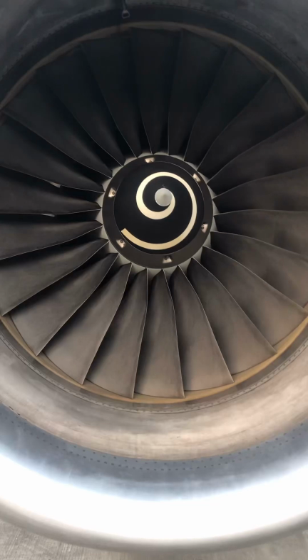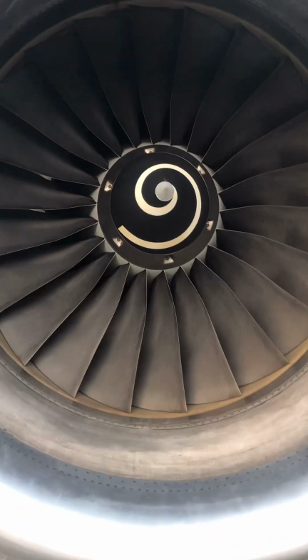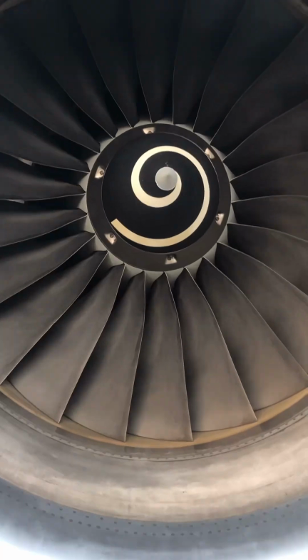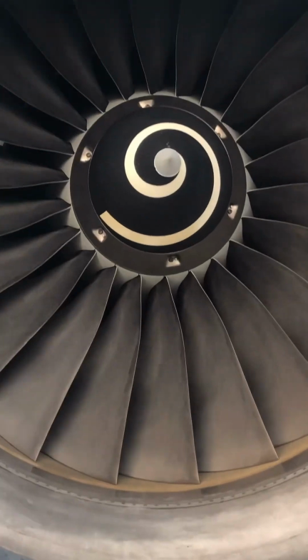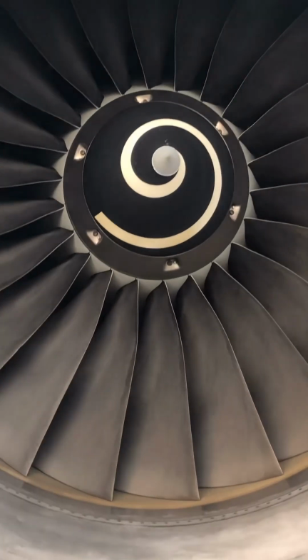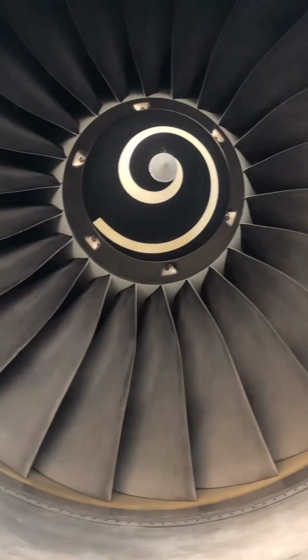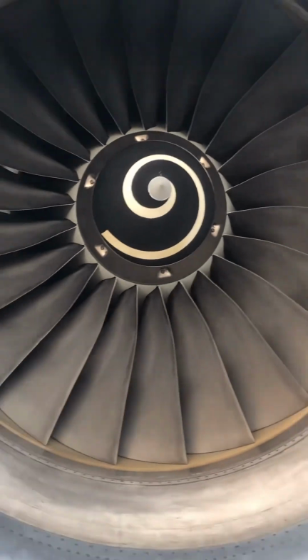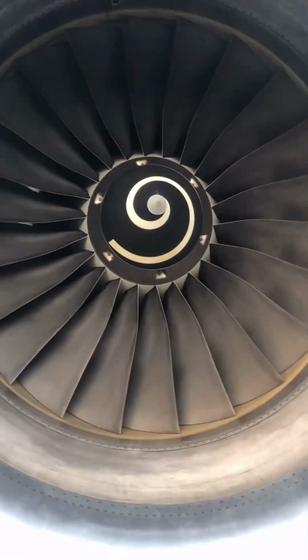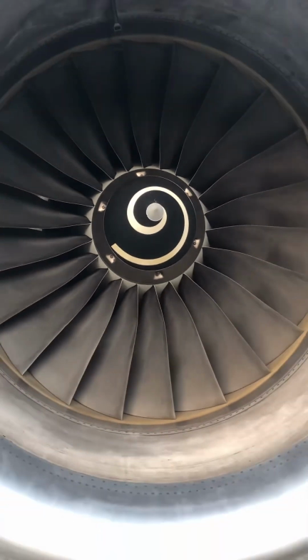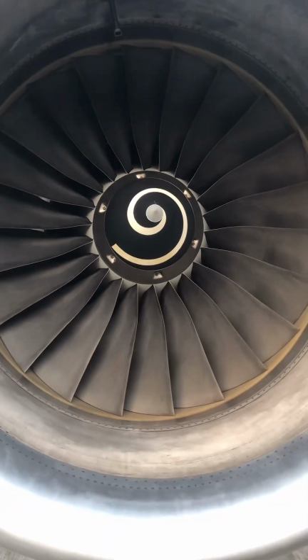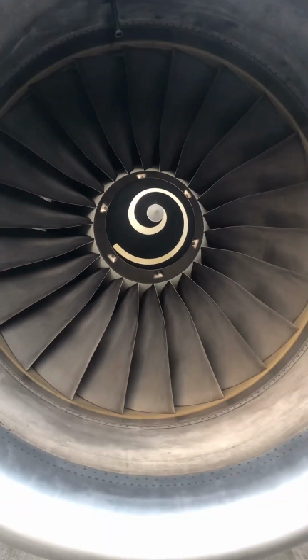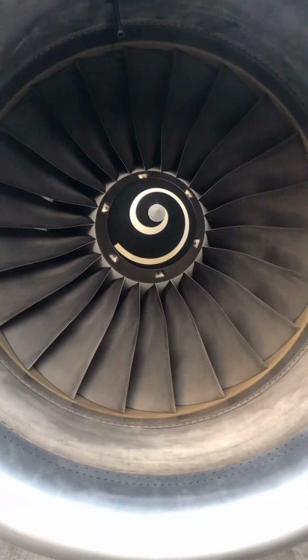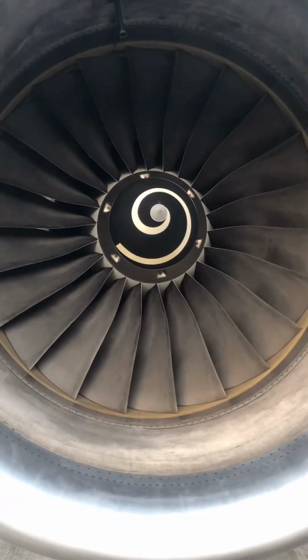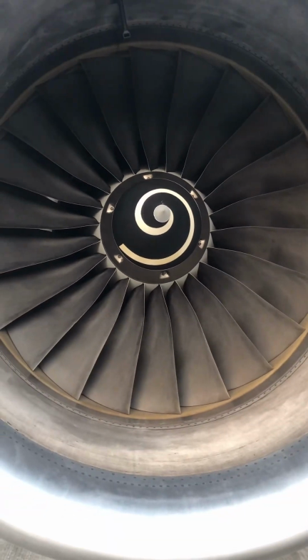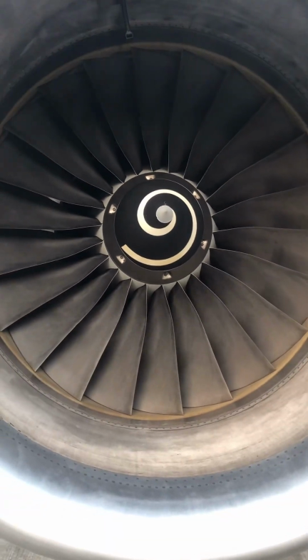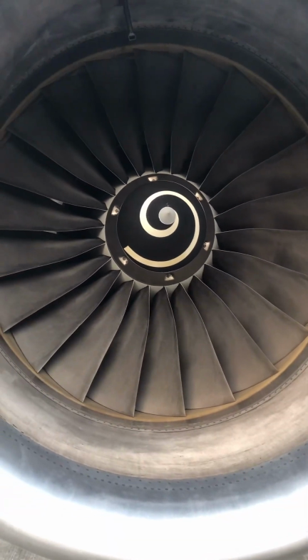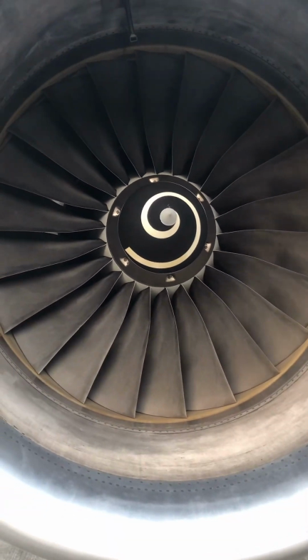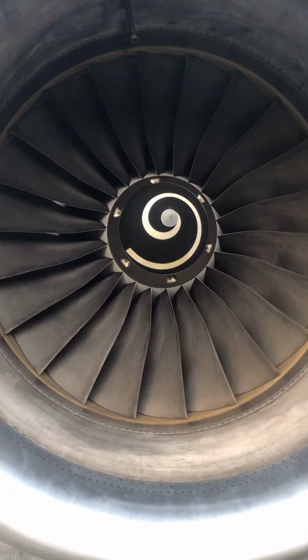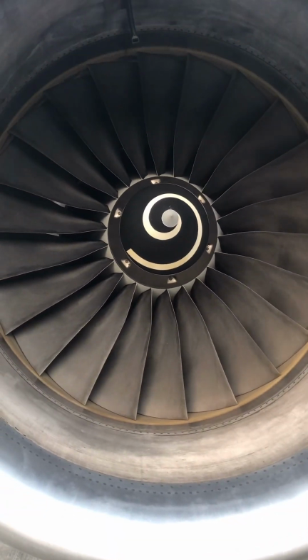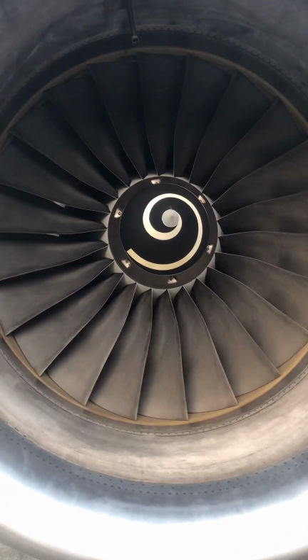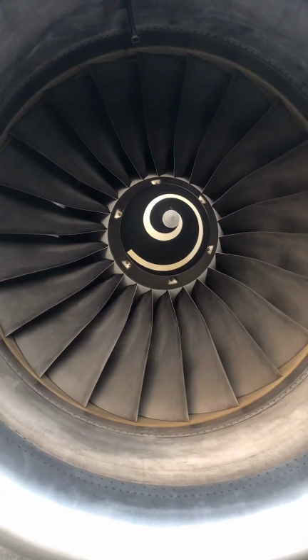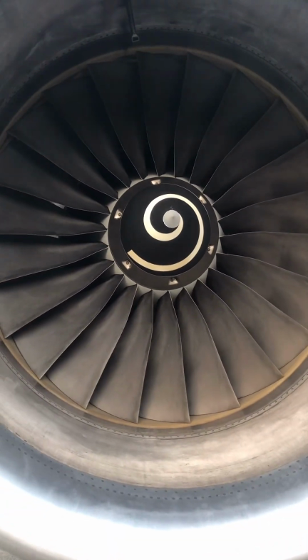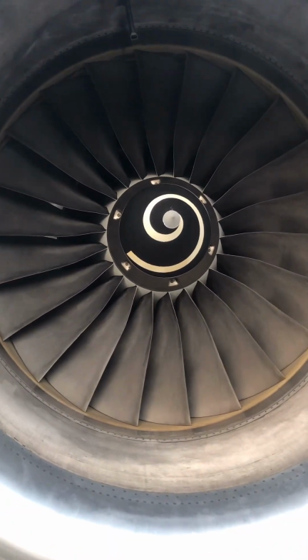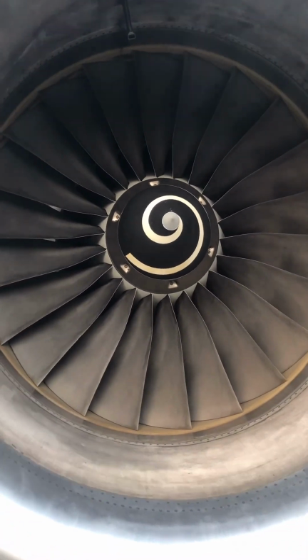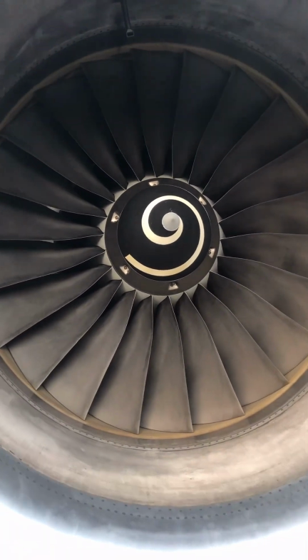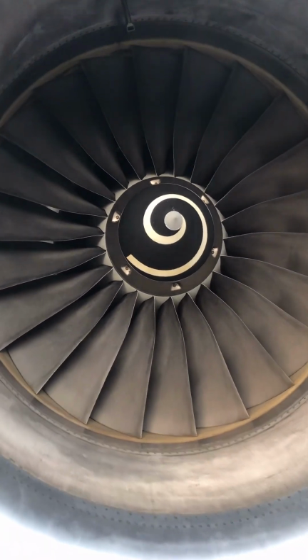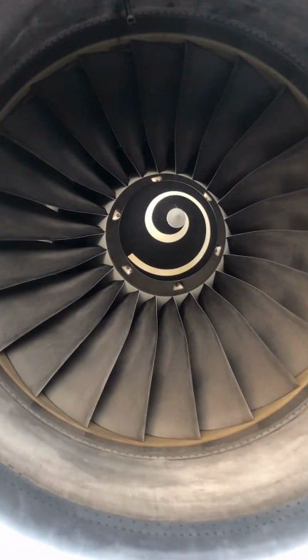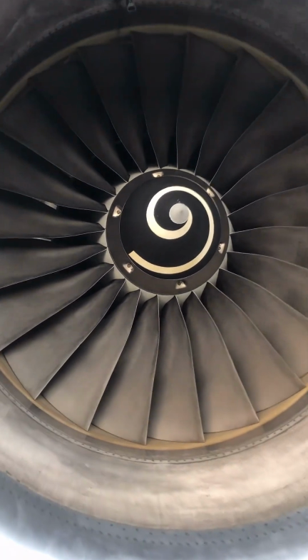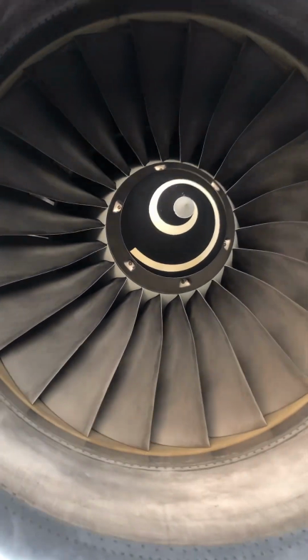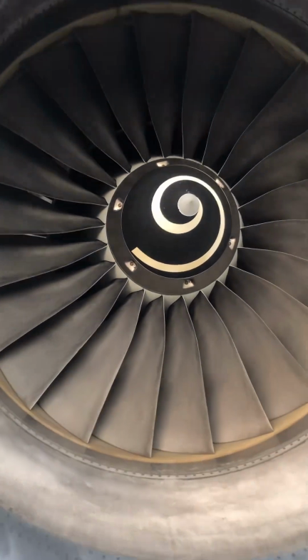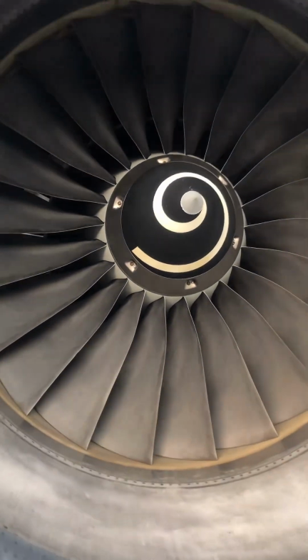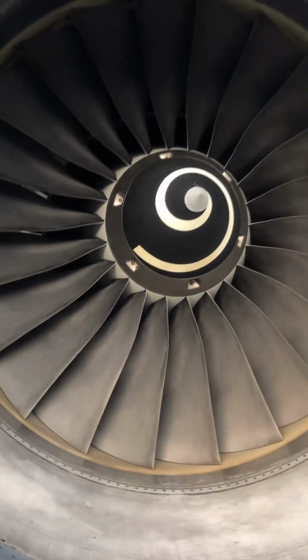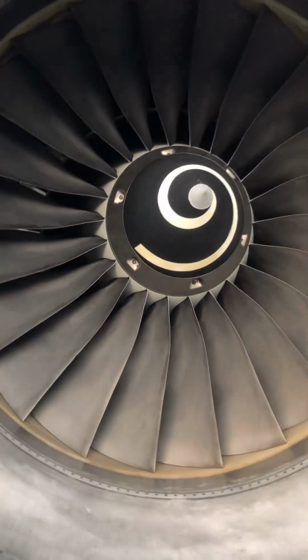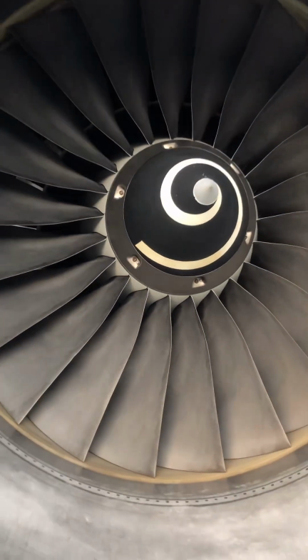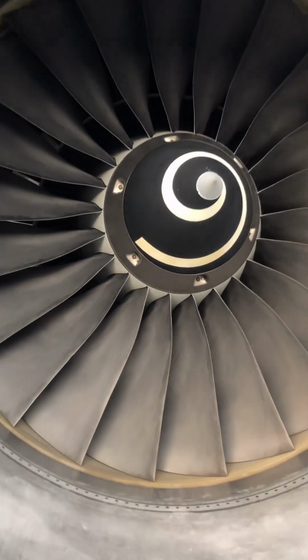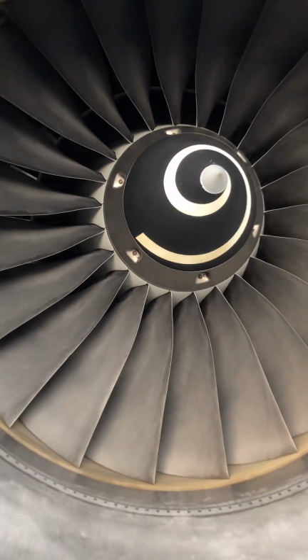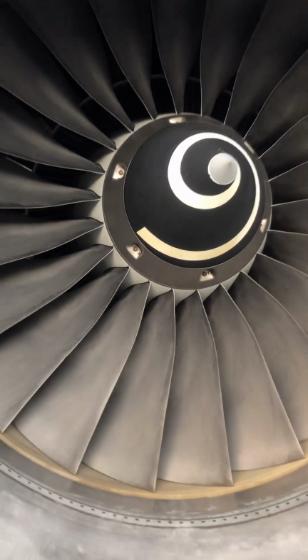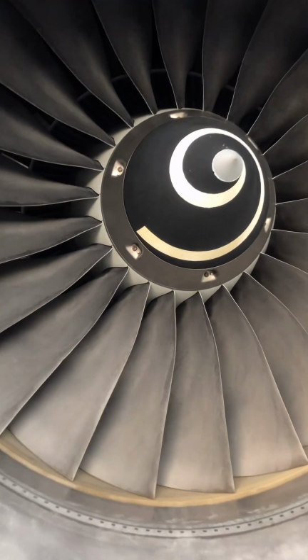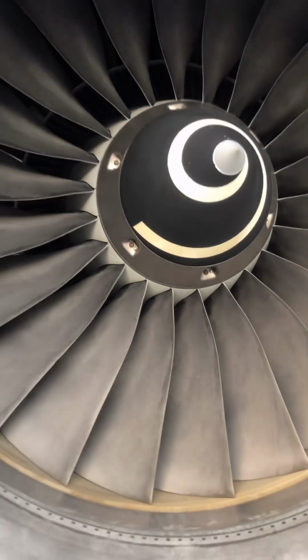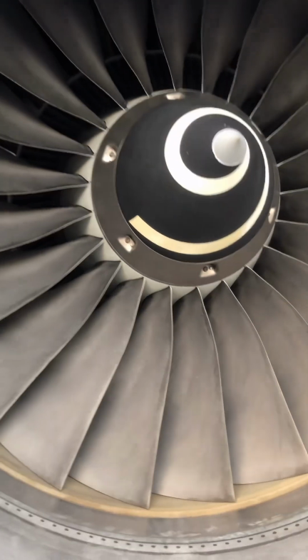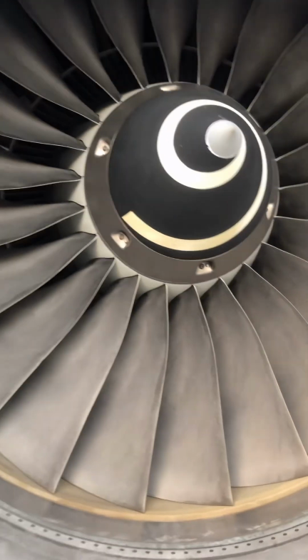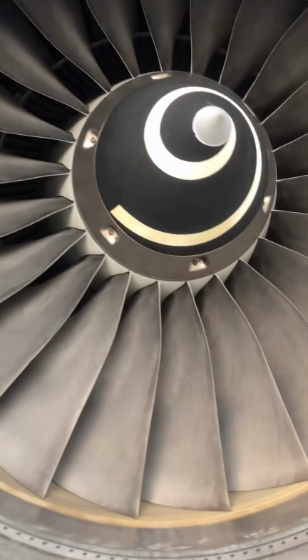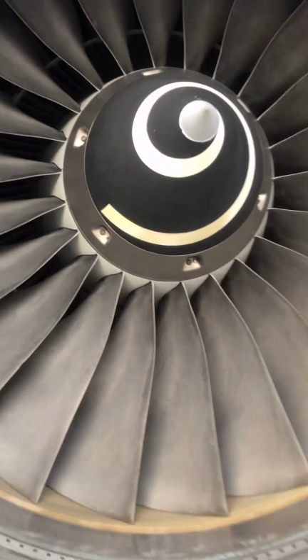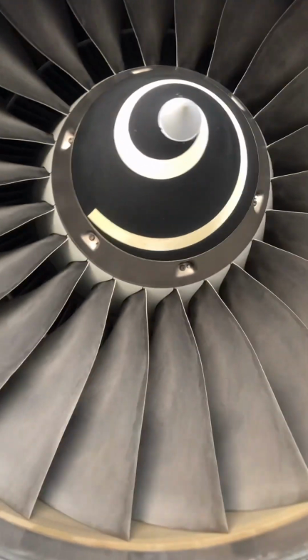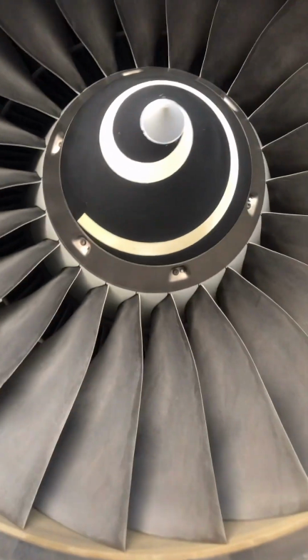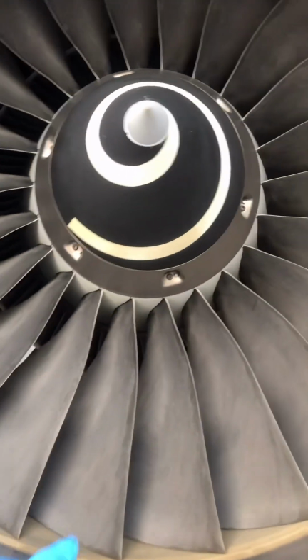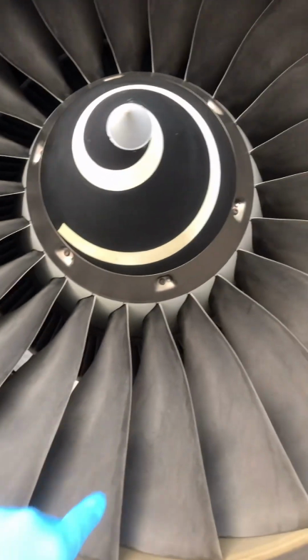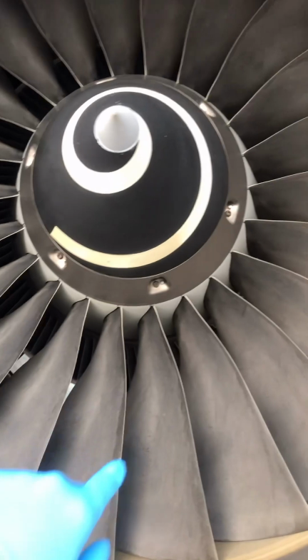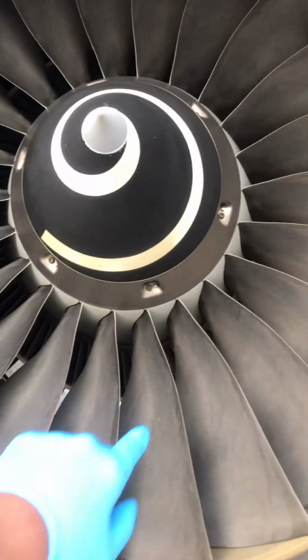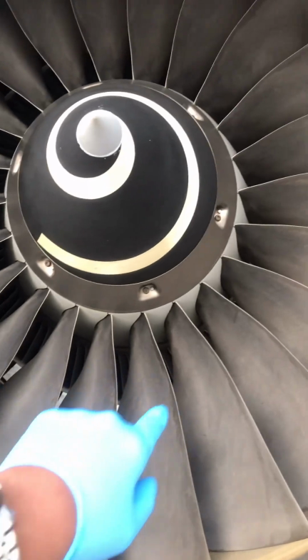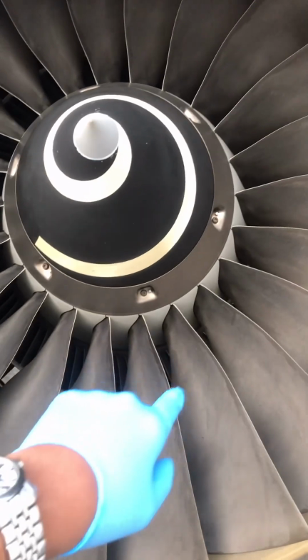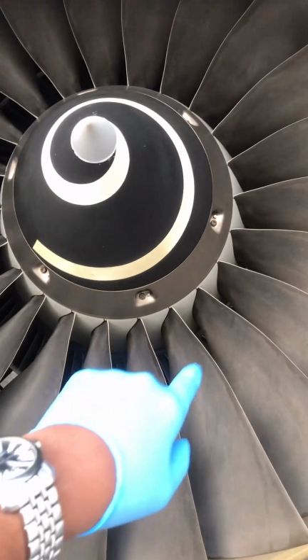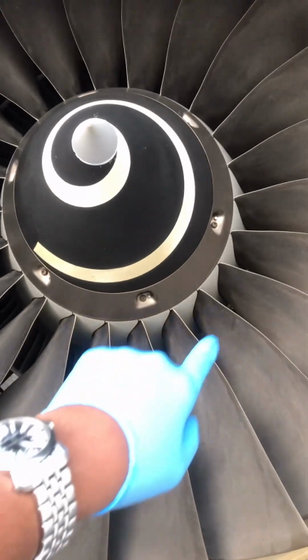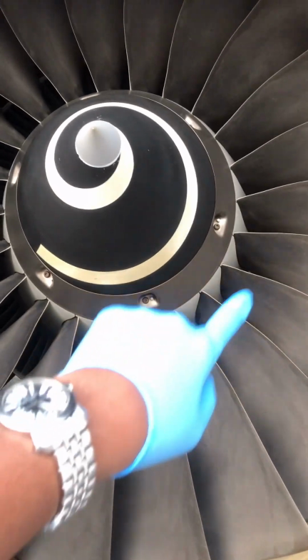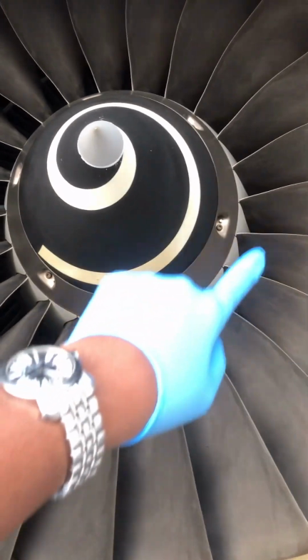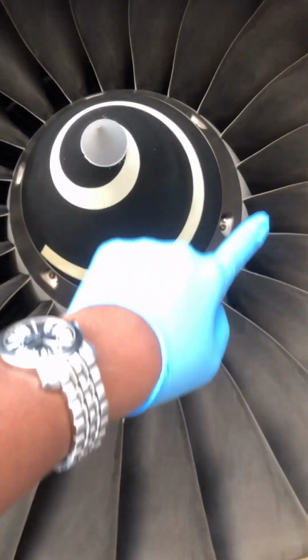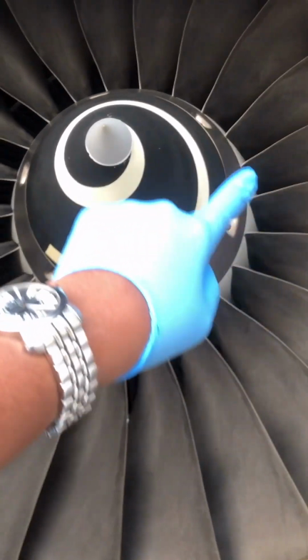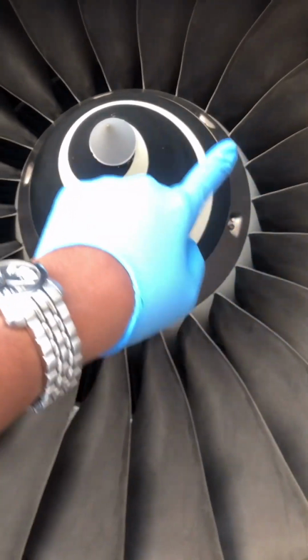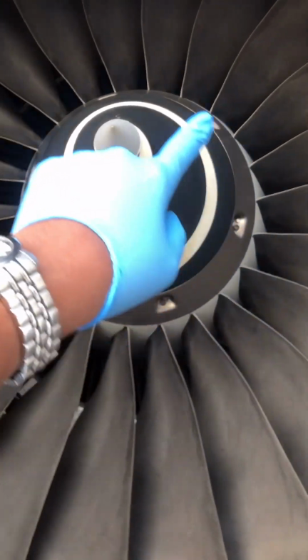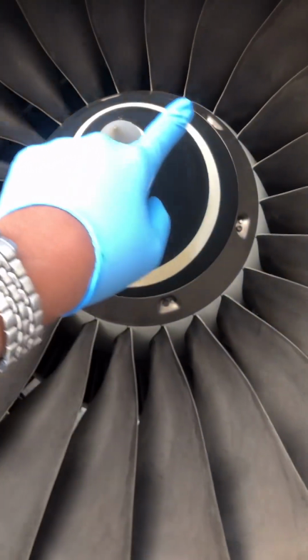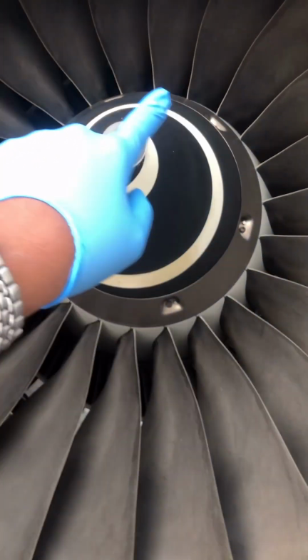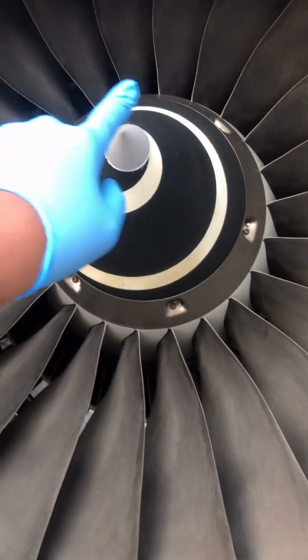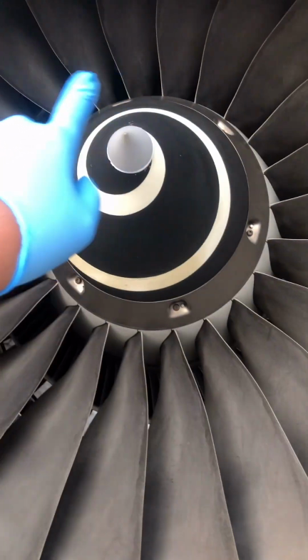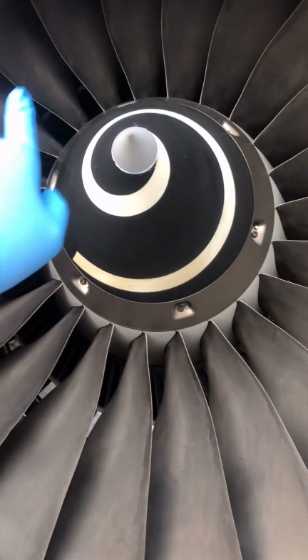Today, let's look at the Airbus A320 IAE V2500 engine startup sequence. Let's go!